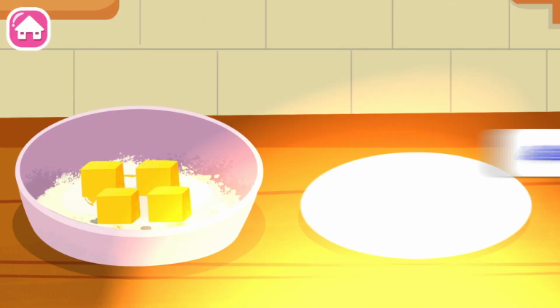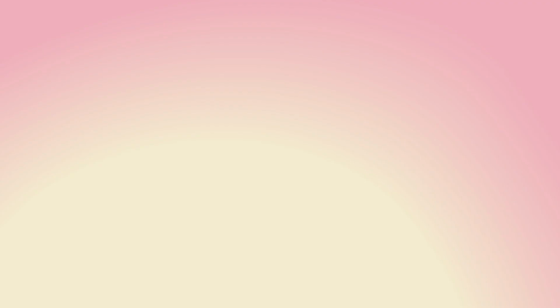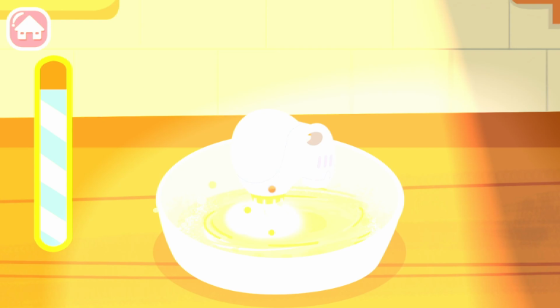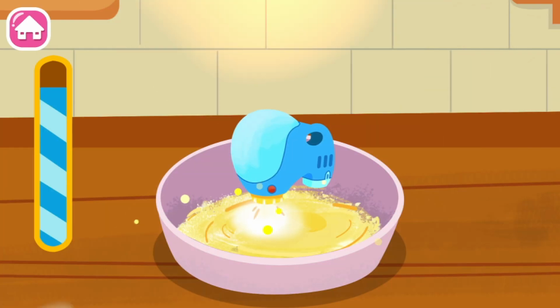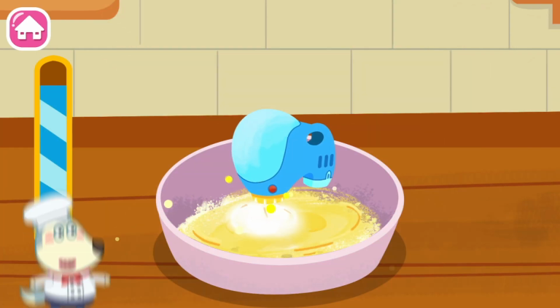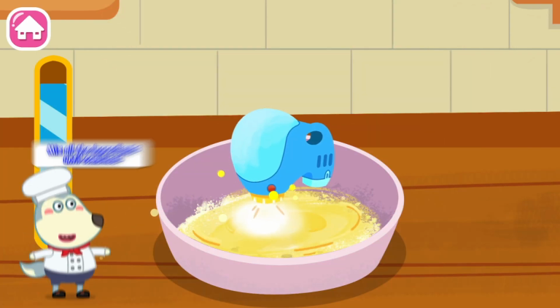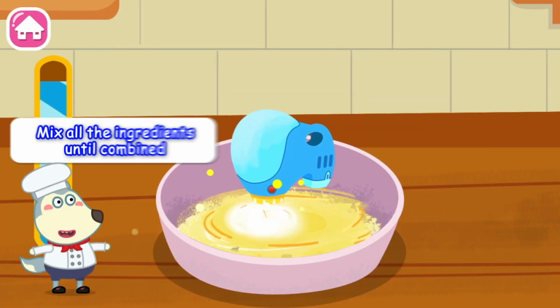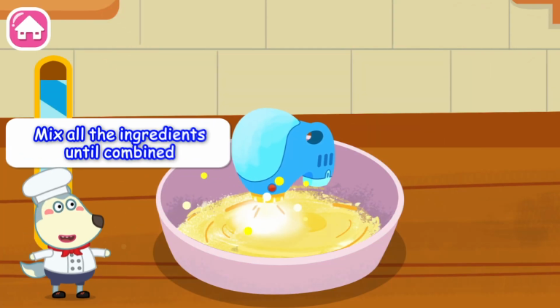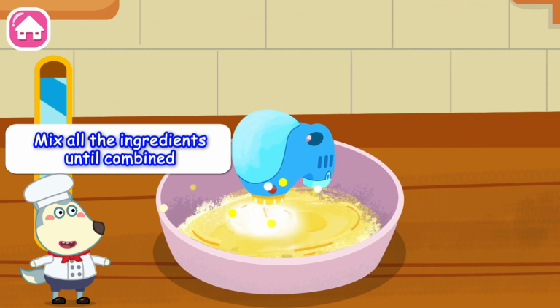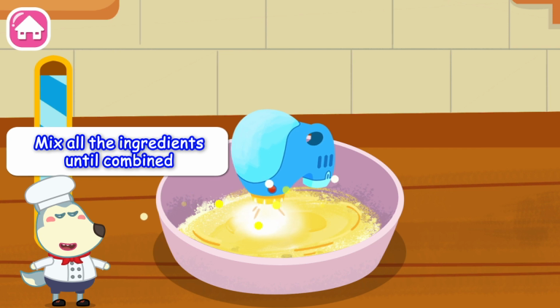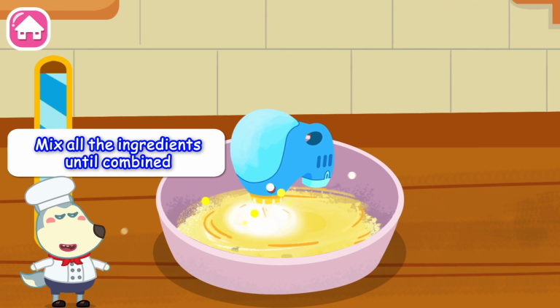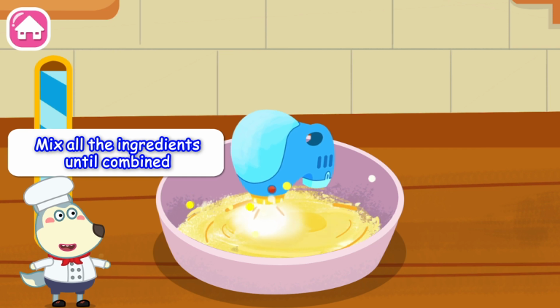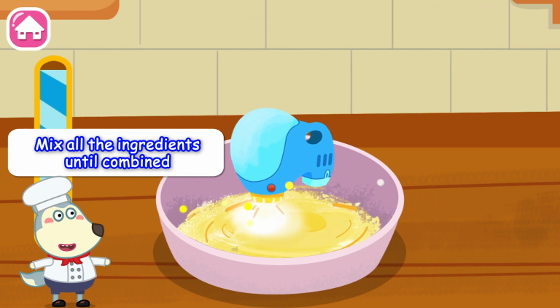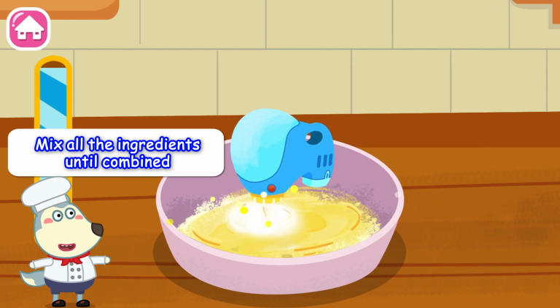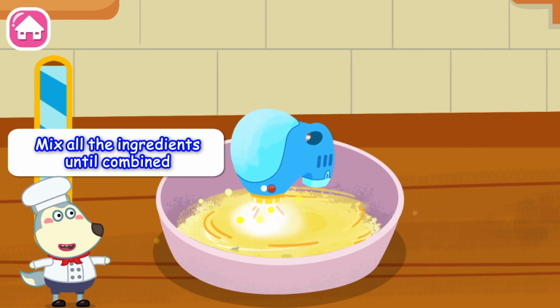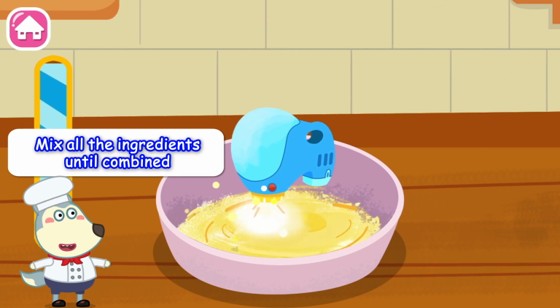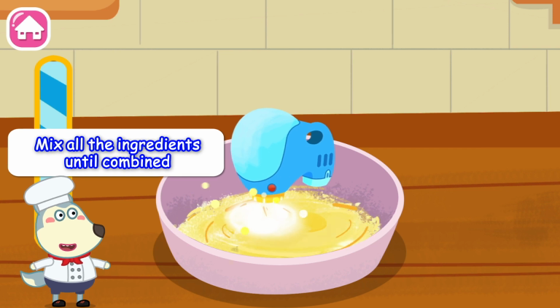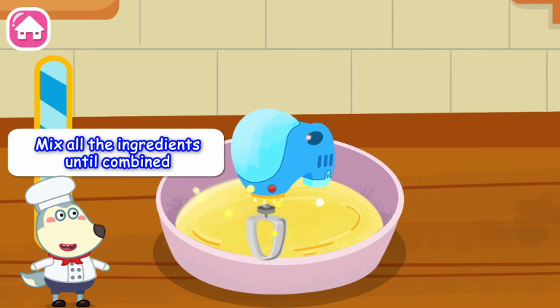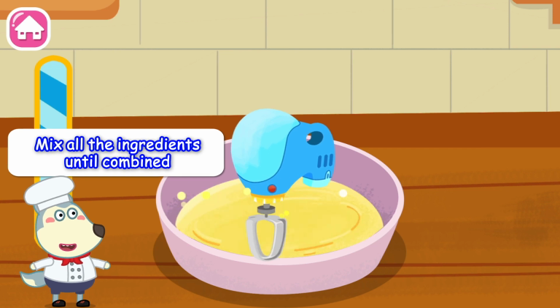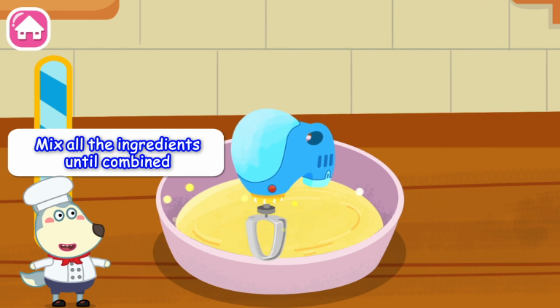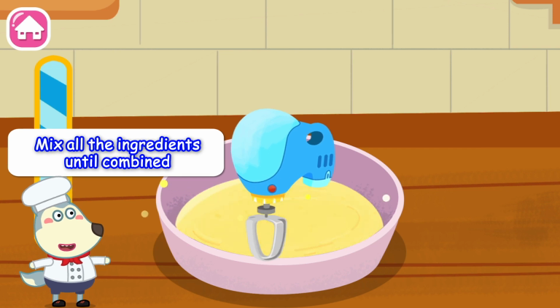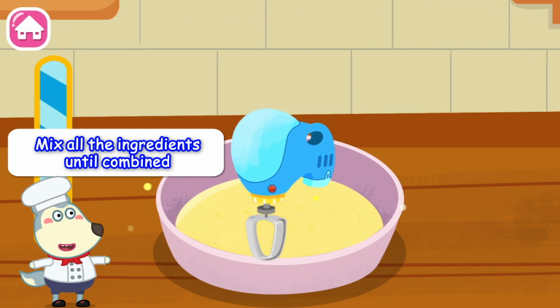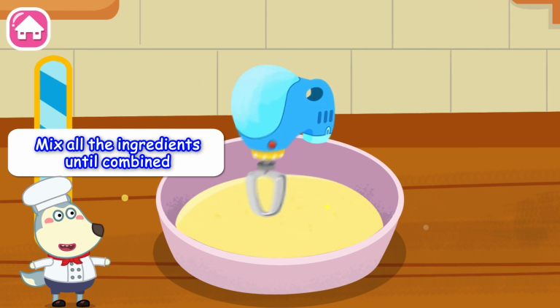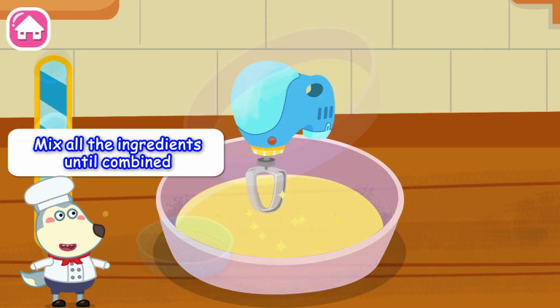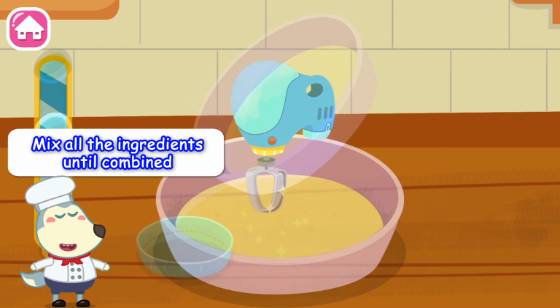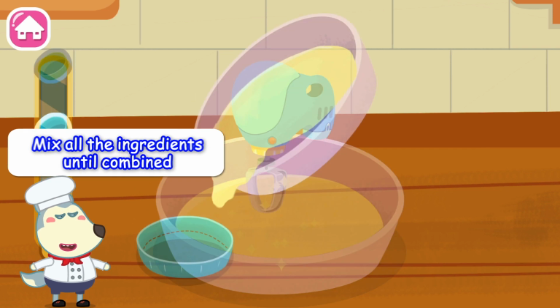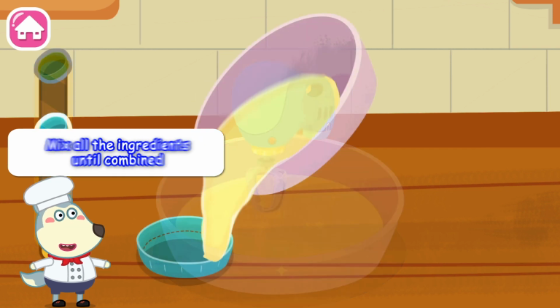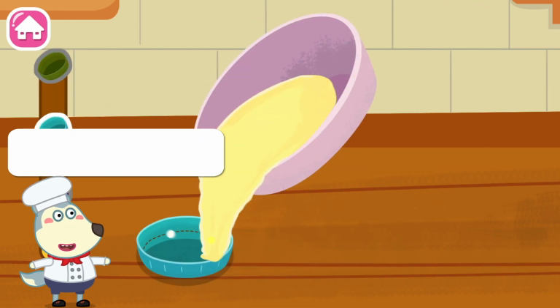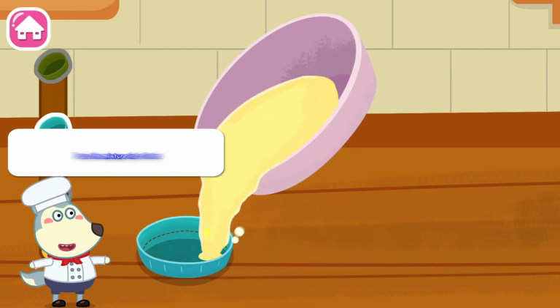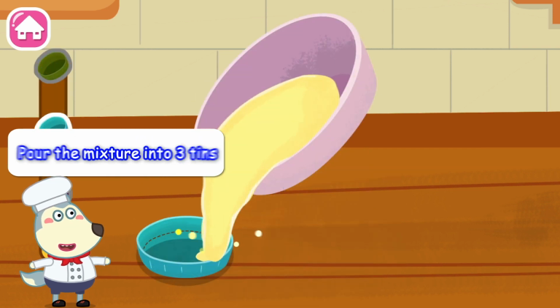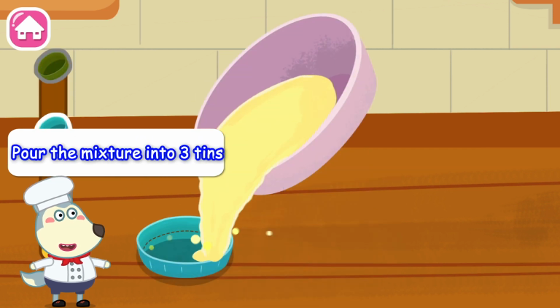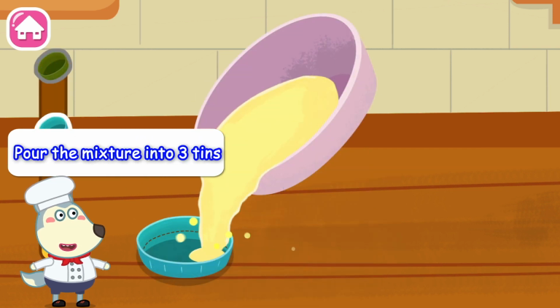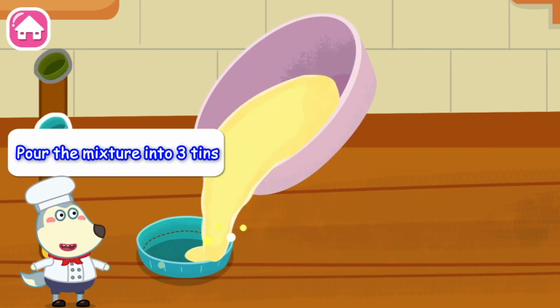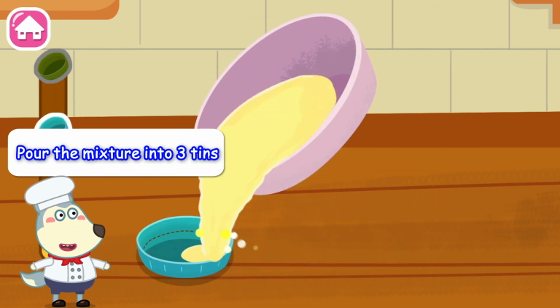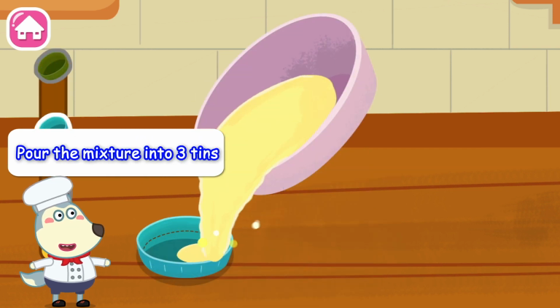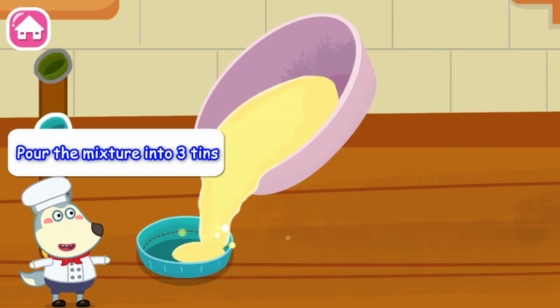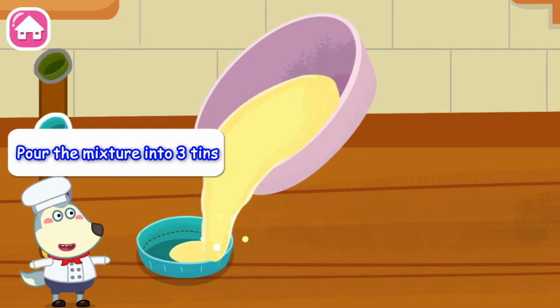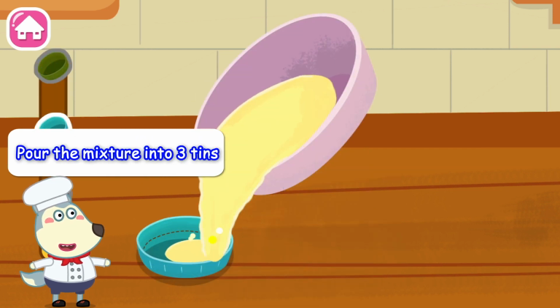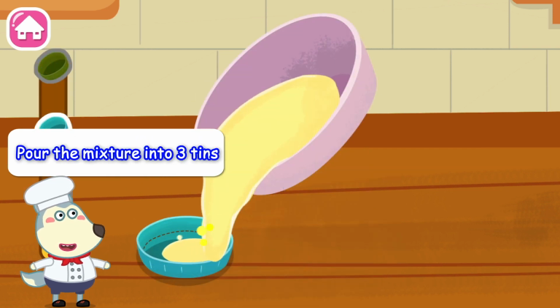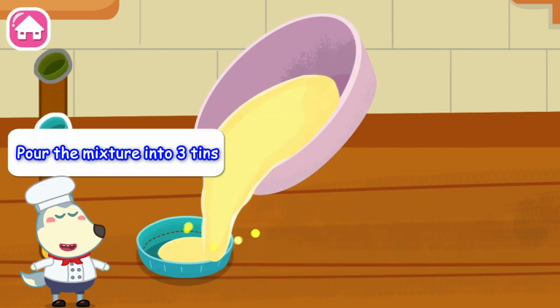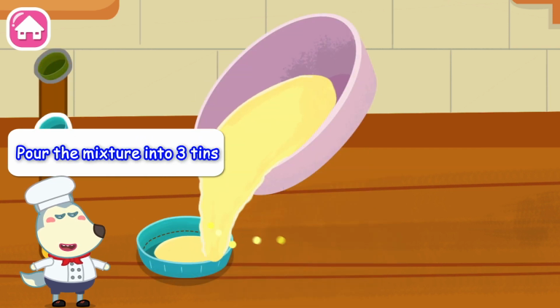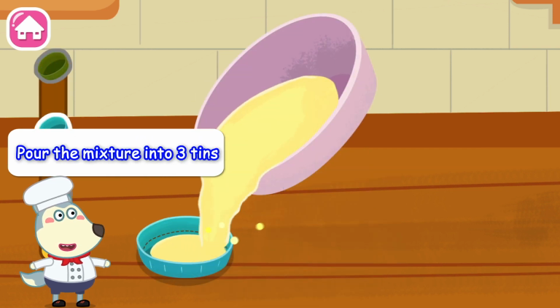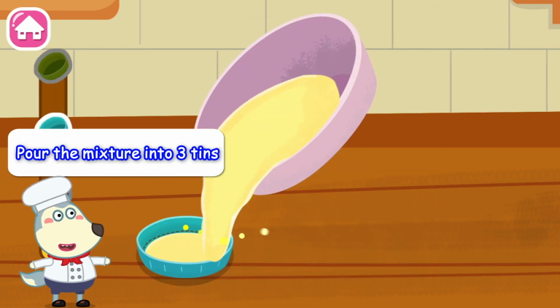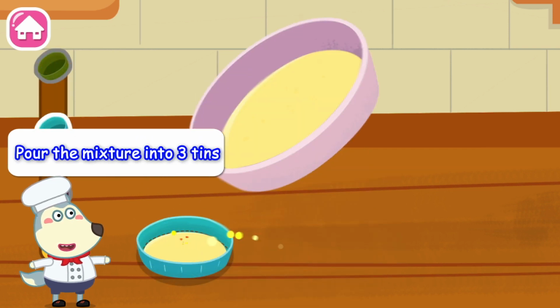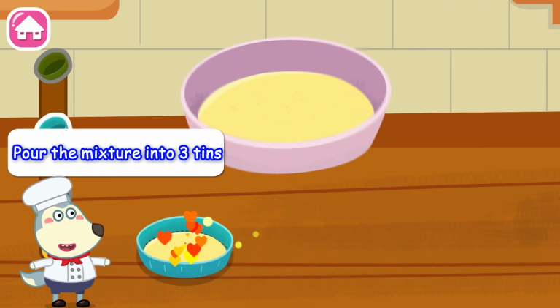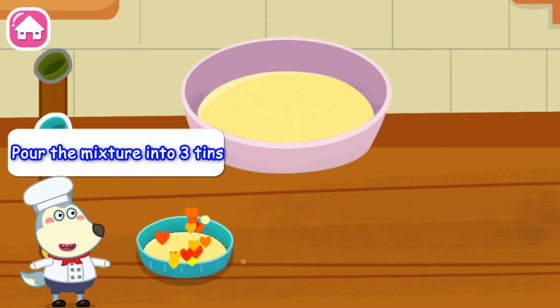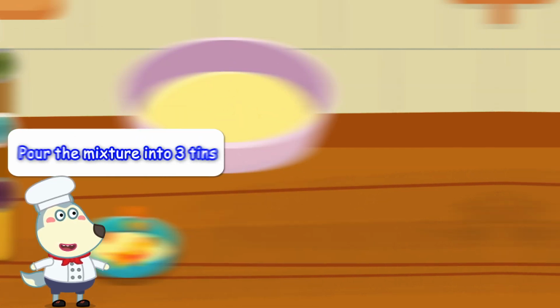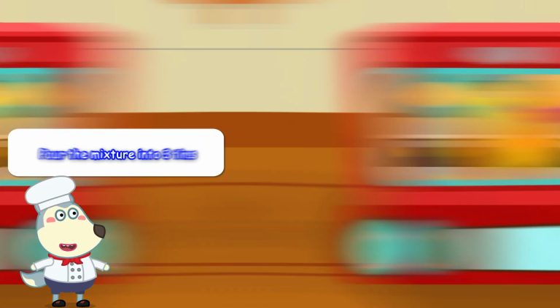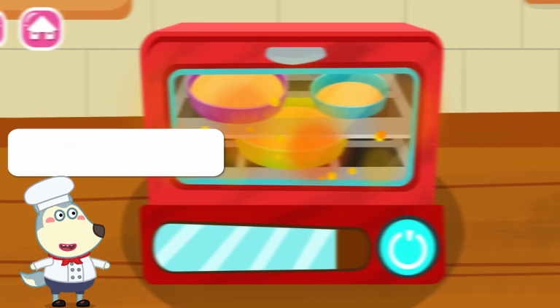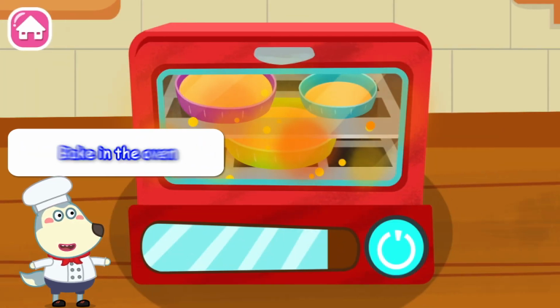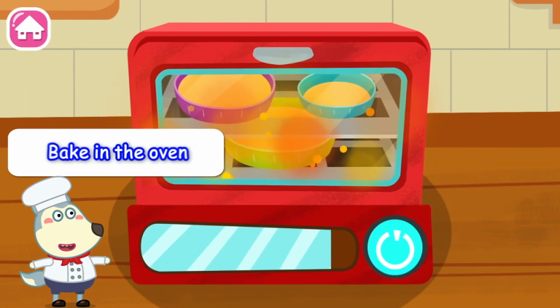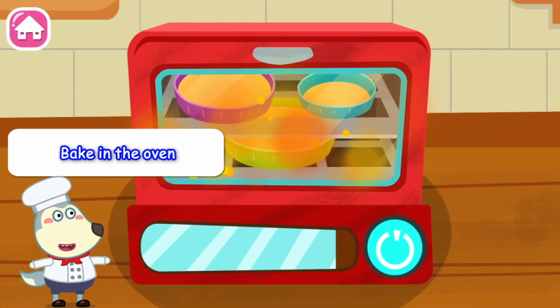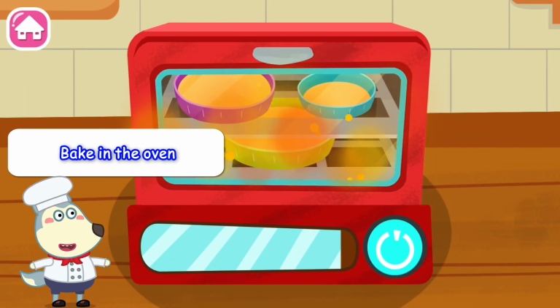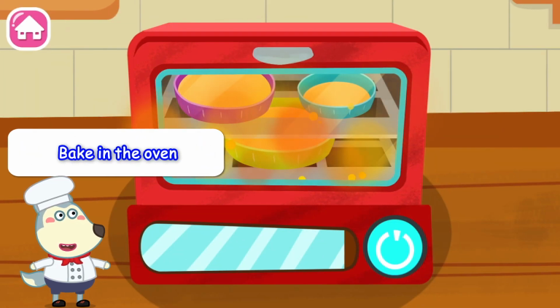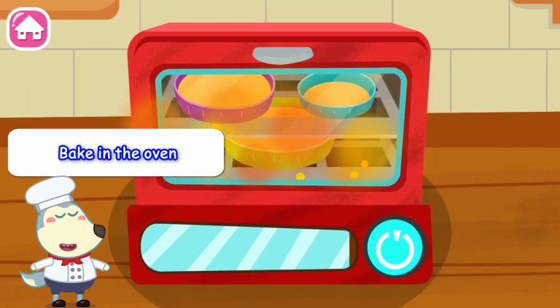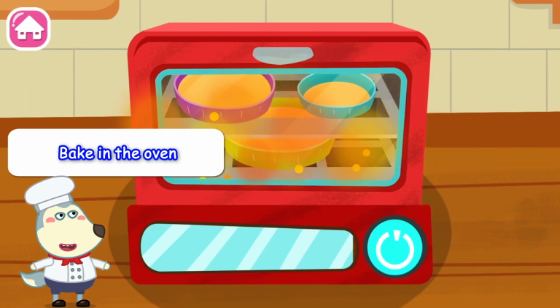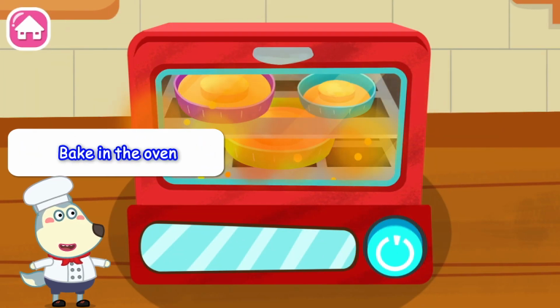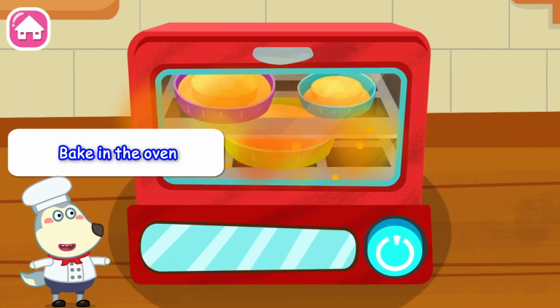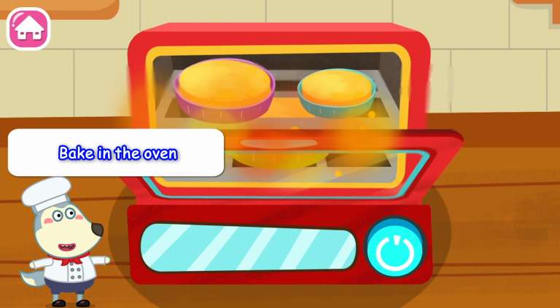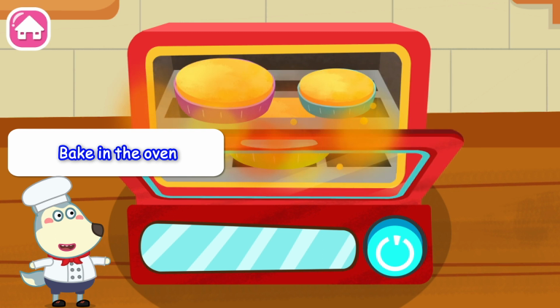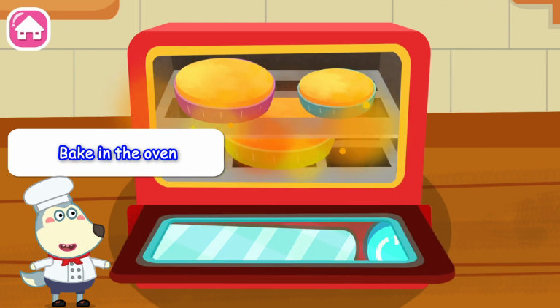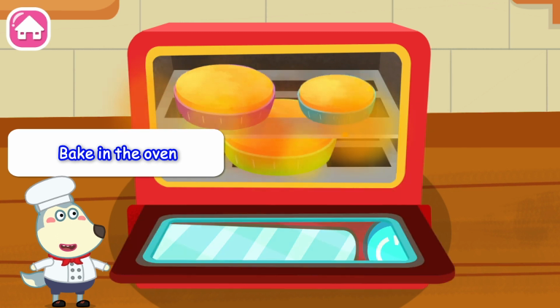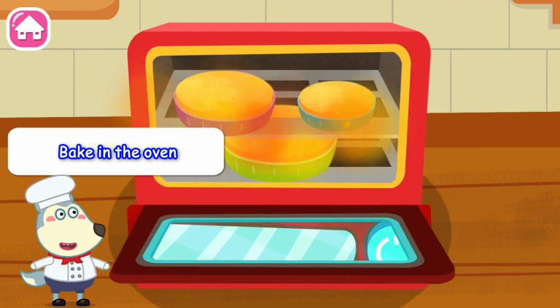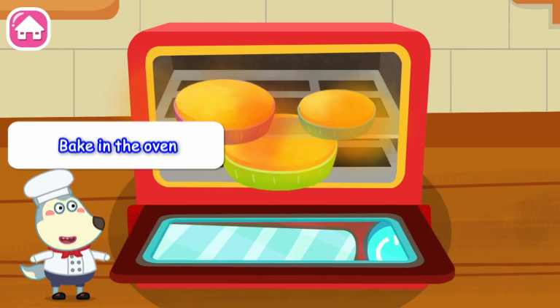Mix all the ingredients until combined. Pour the mixture into three tins. Bake in the oven.